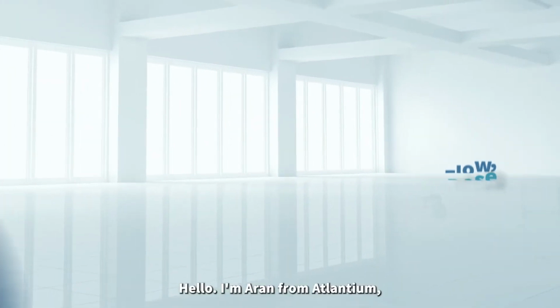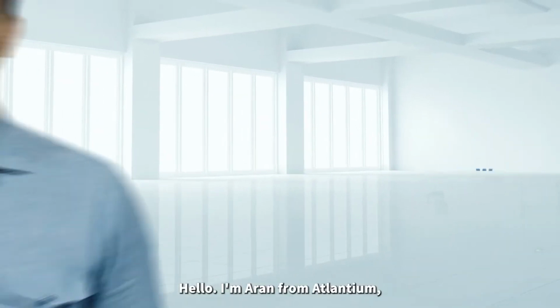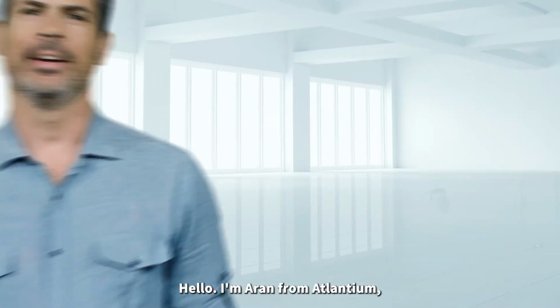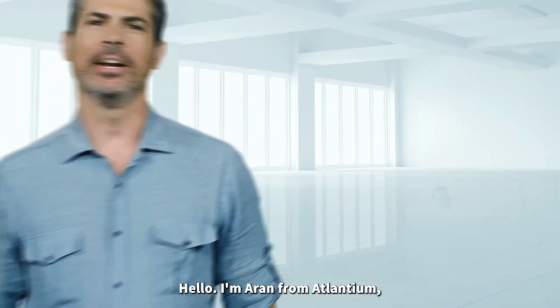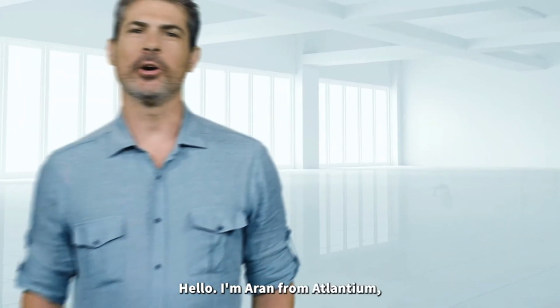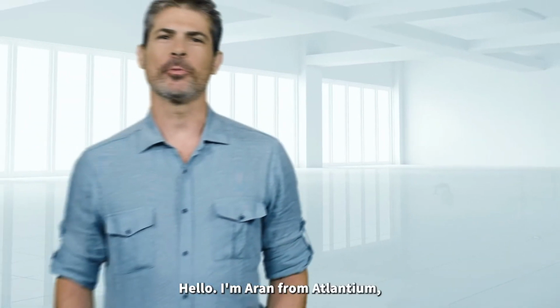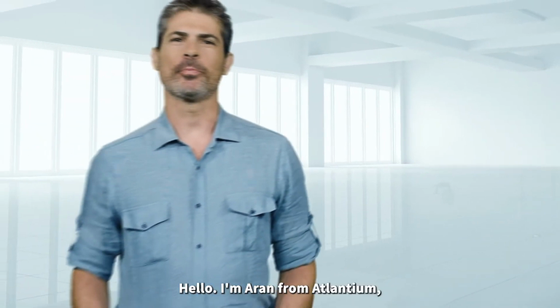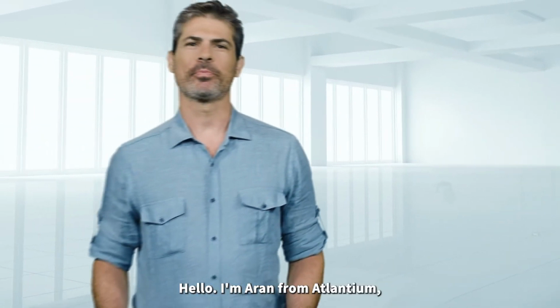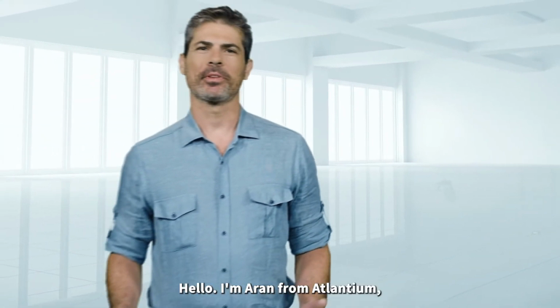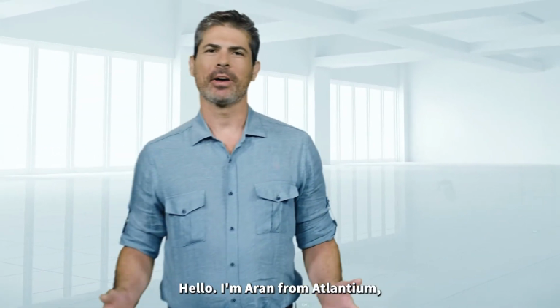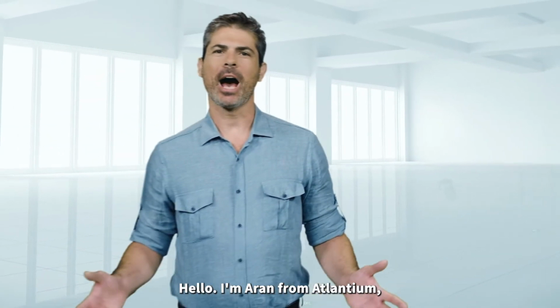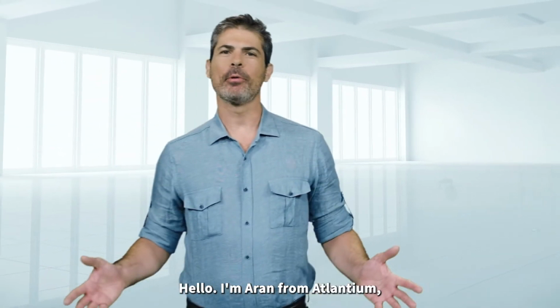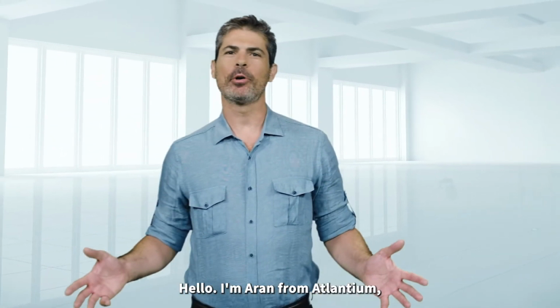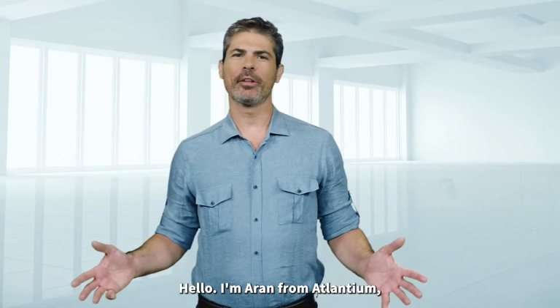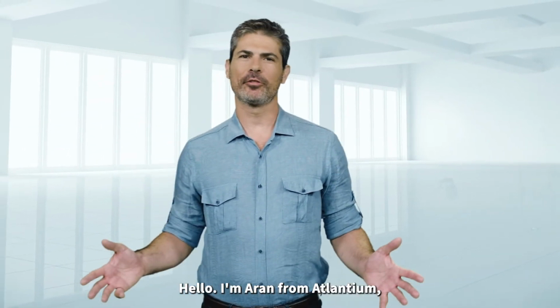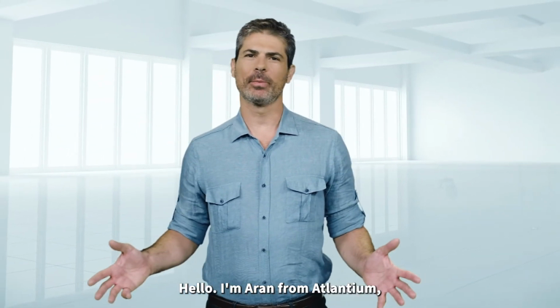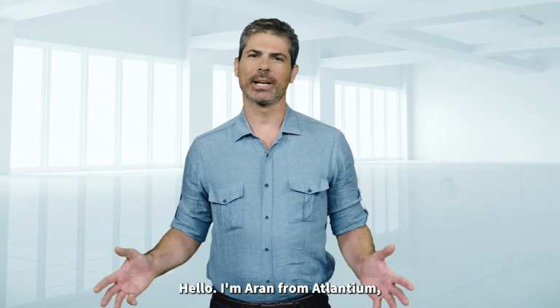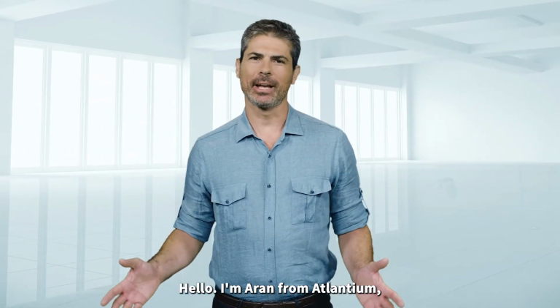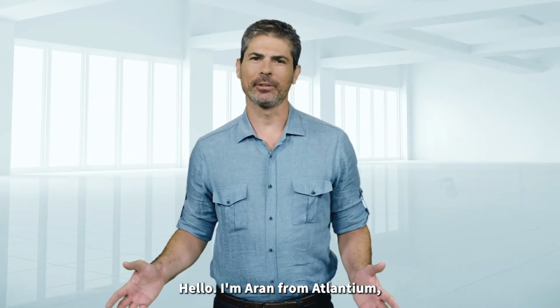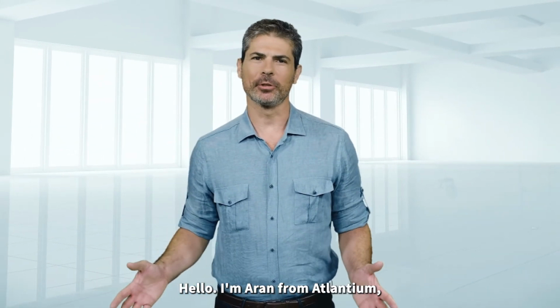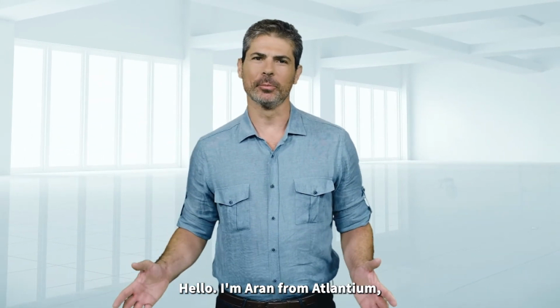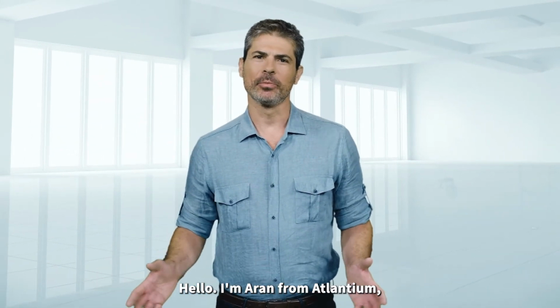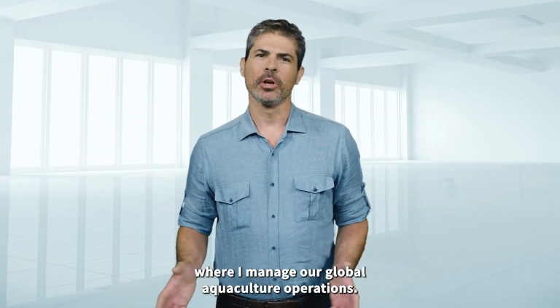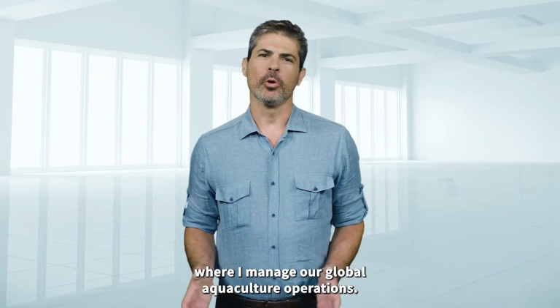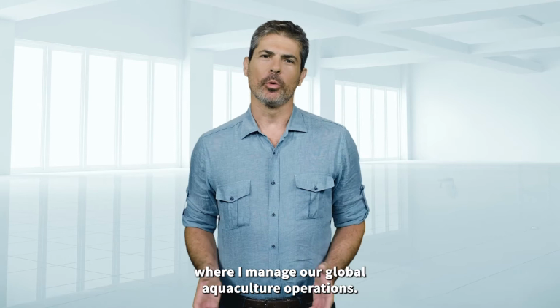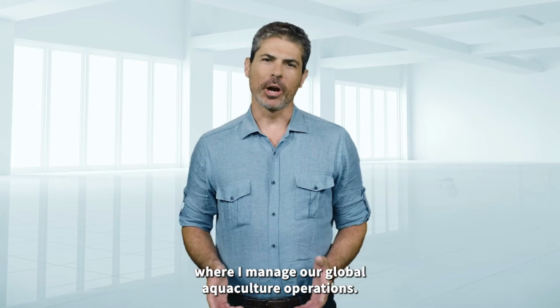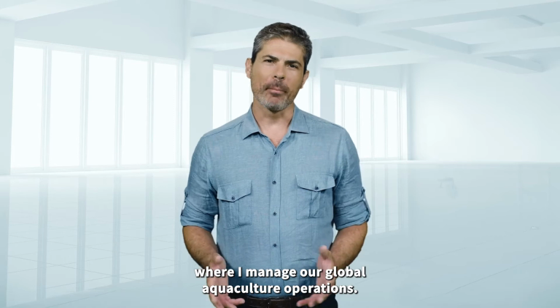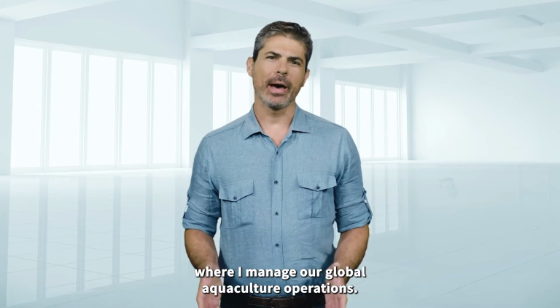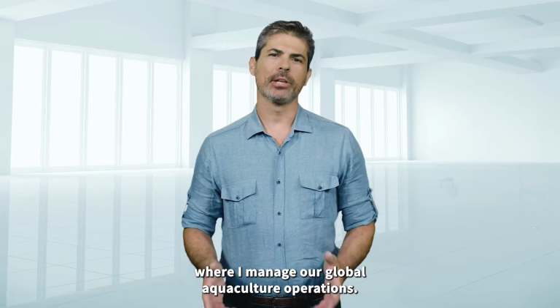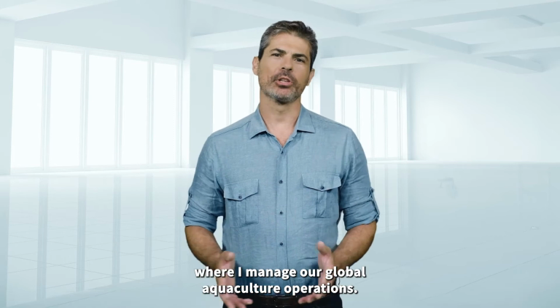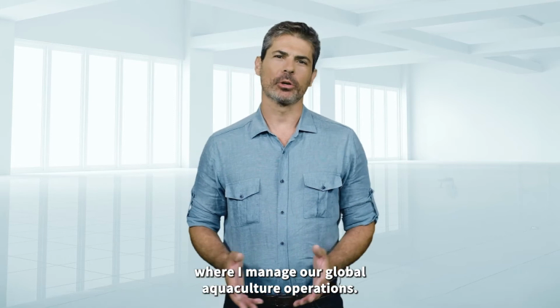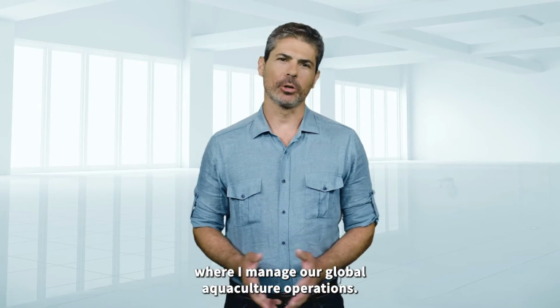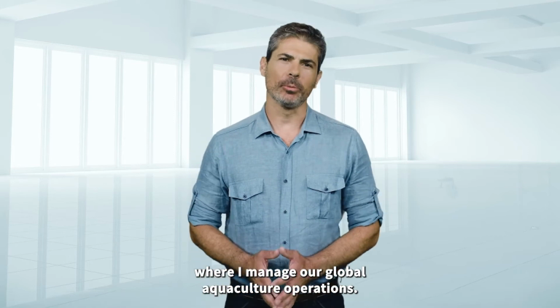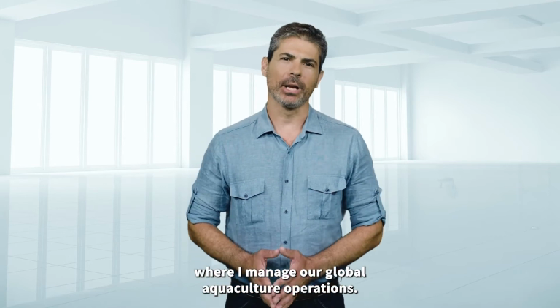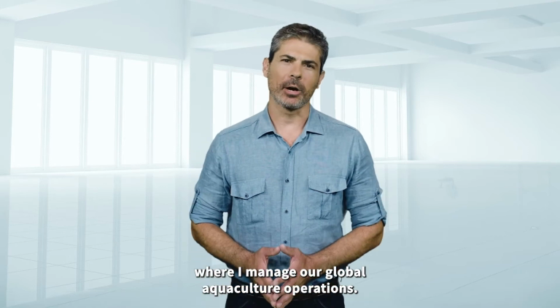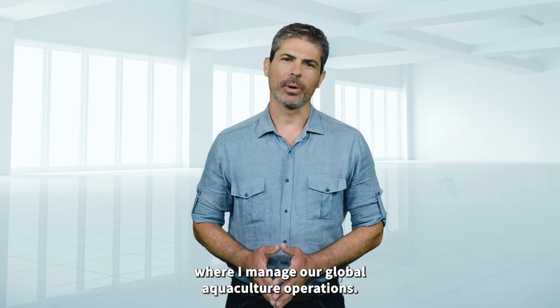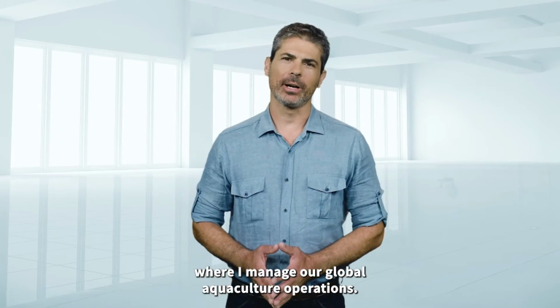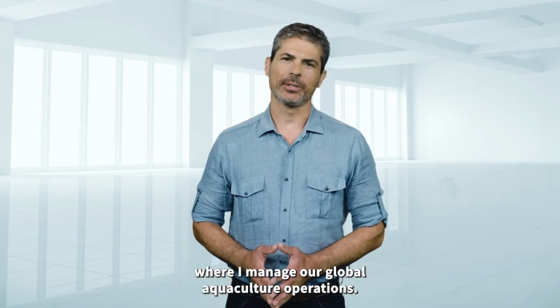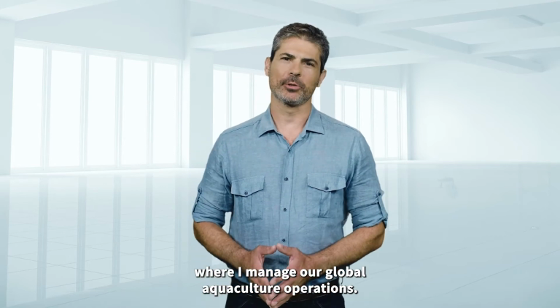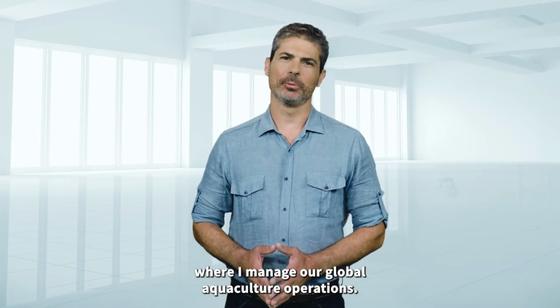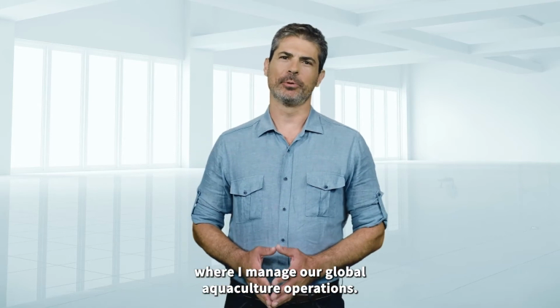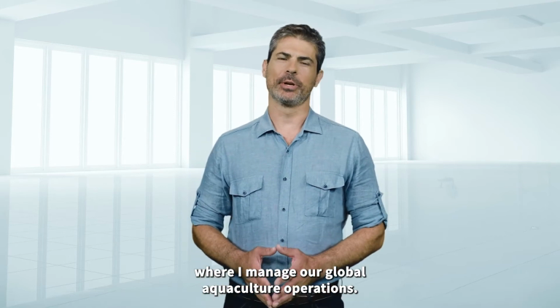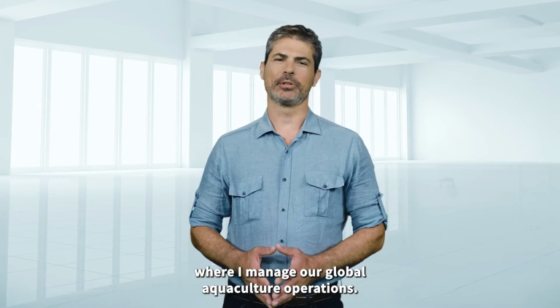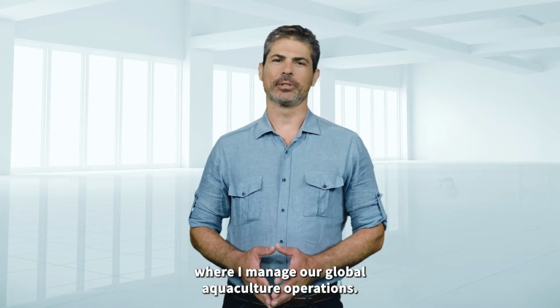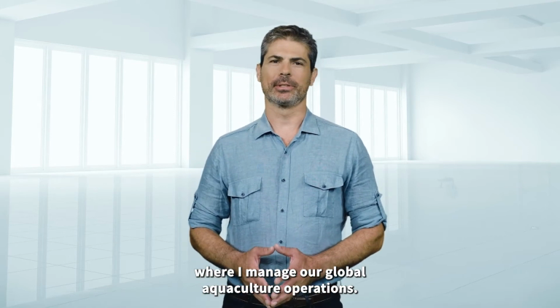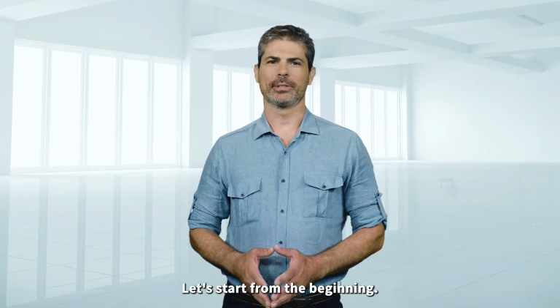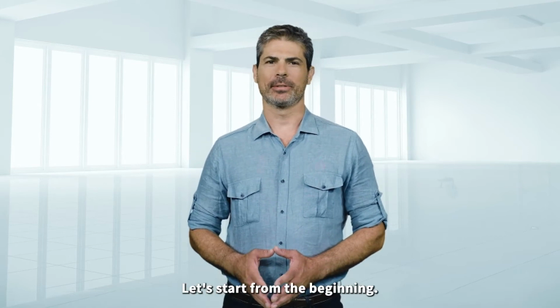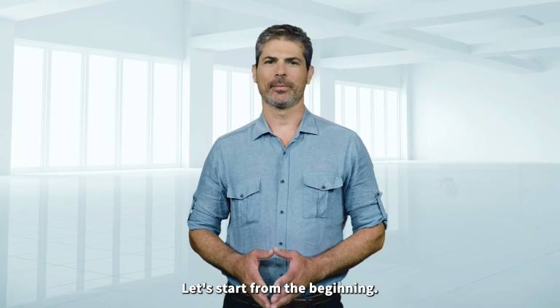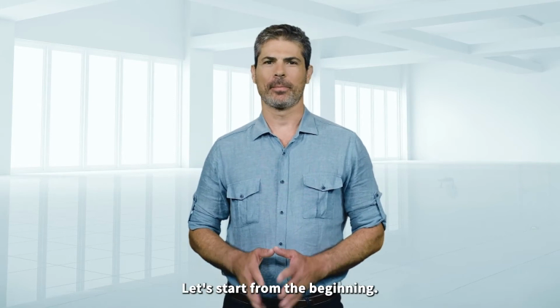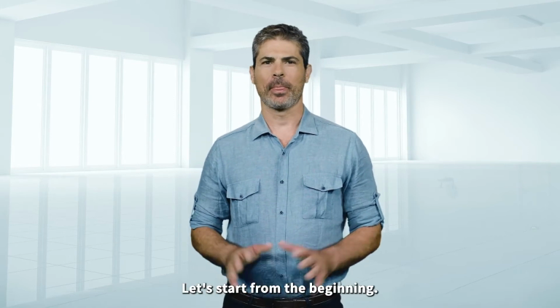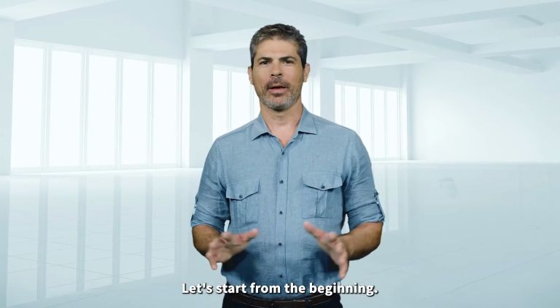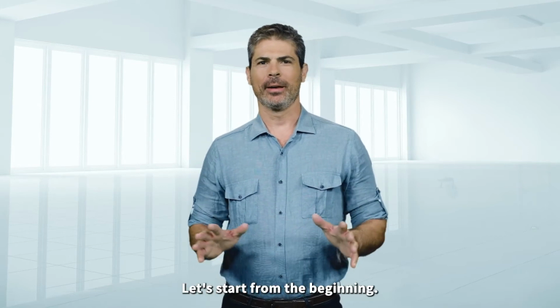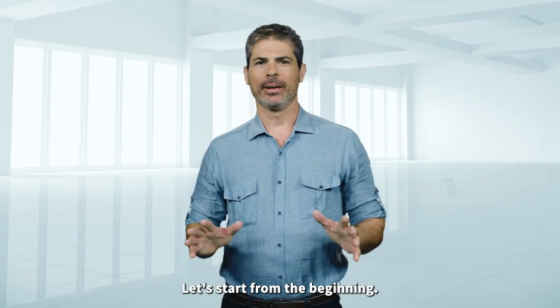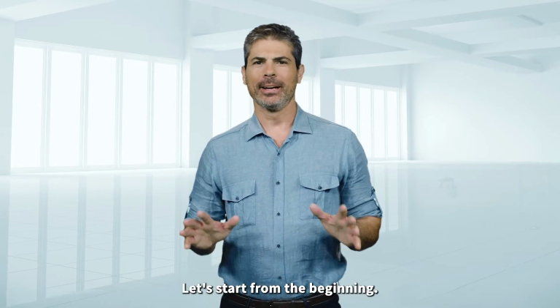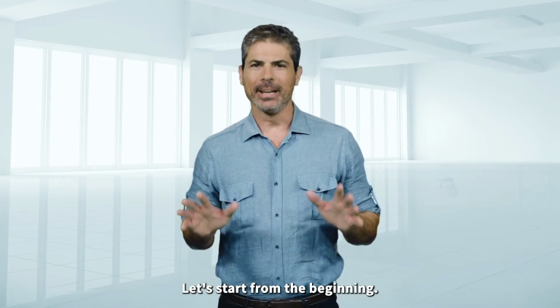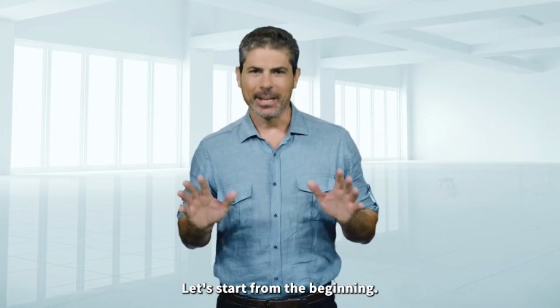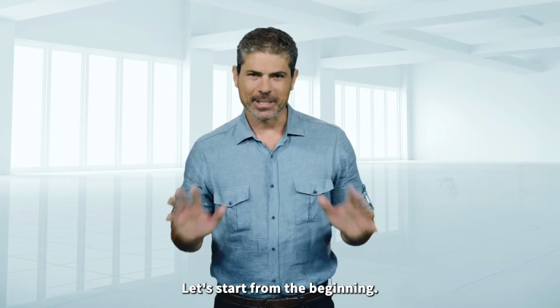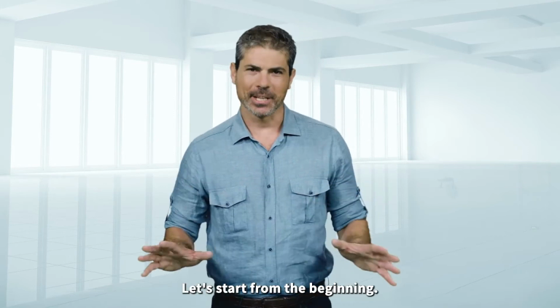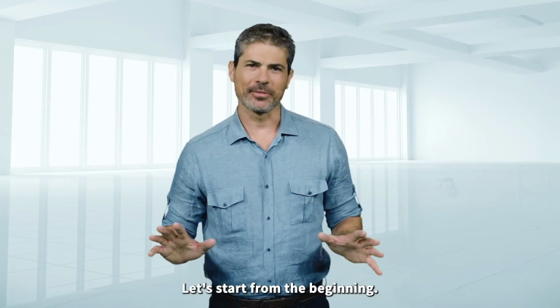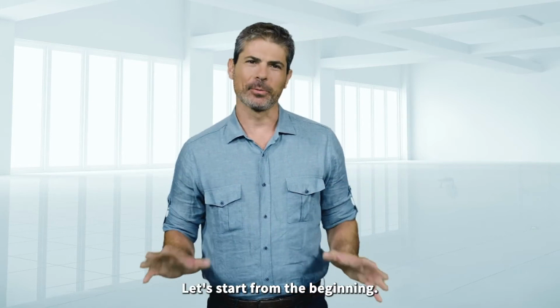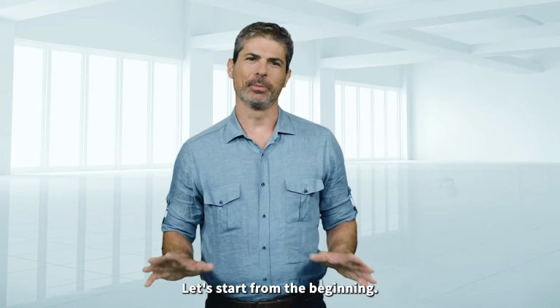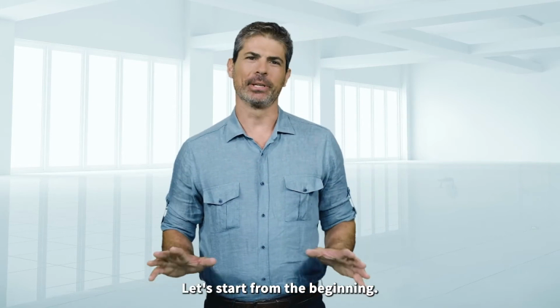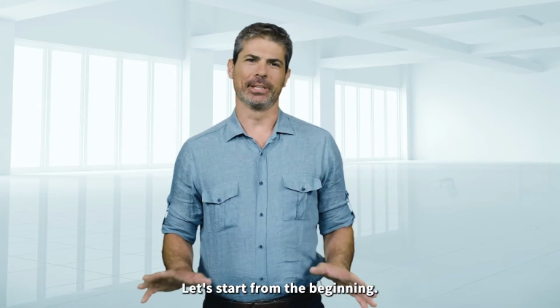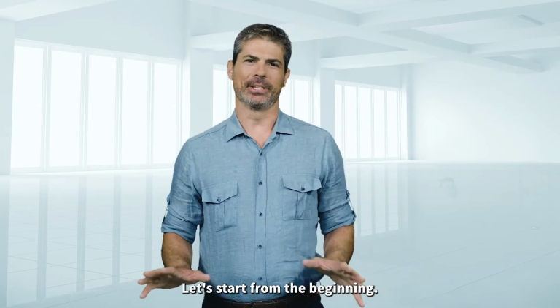Hello, I'm Oran from Atlantium, where I manage our global aquaculture operations. Let's start from the beginning.